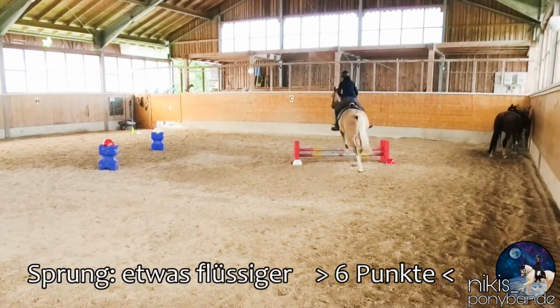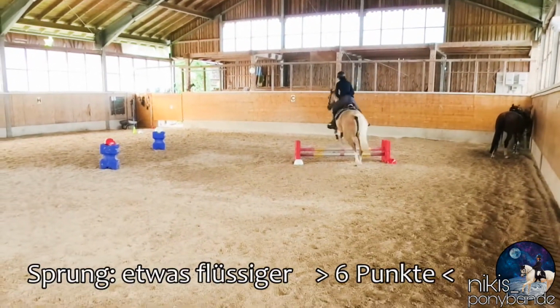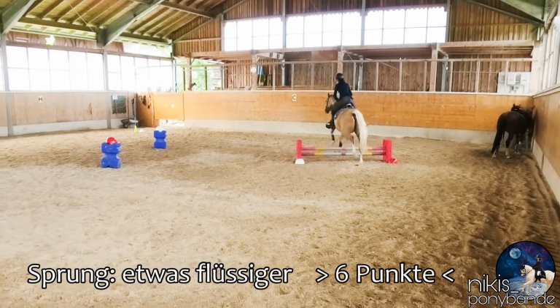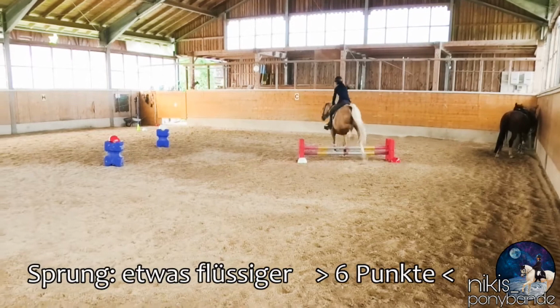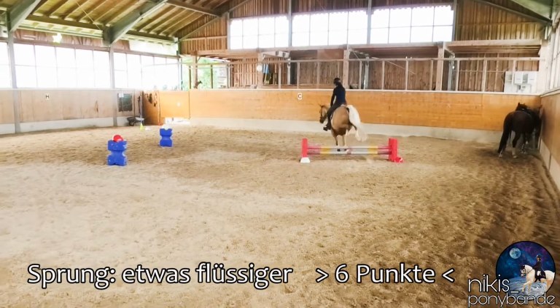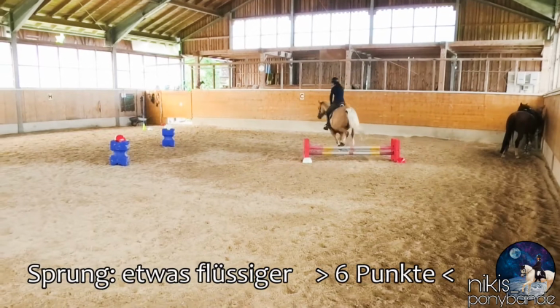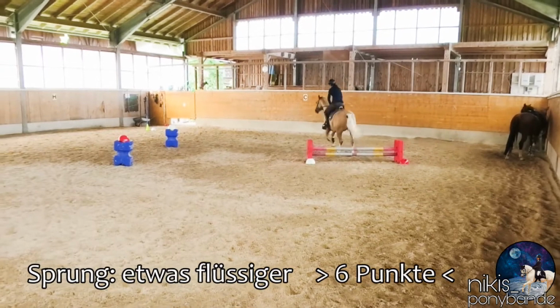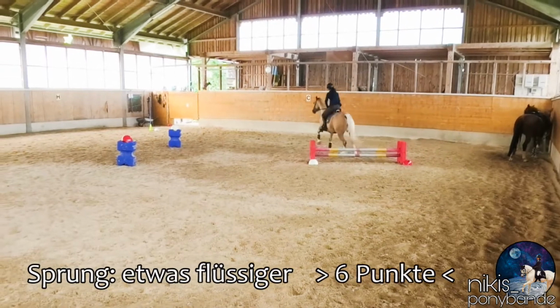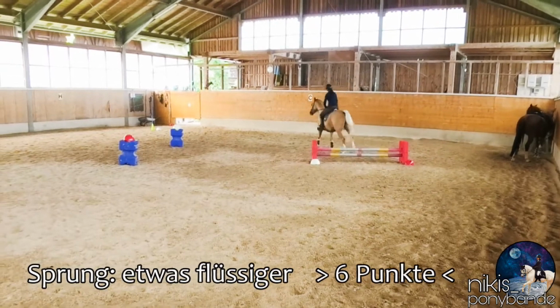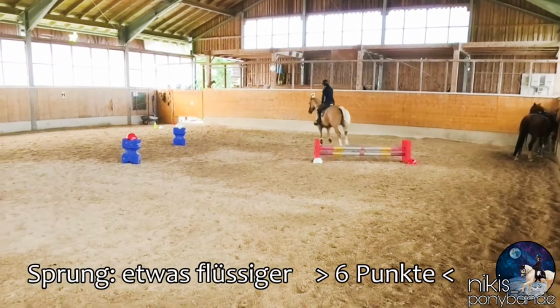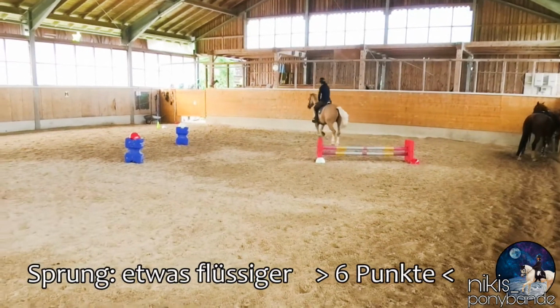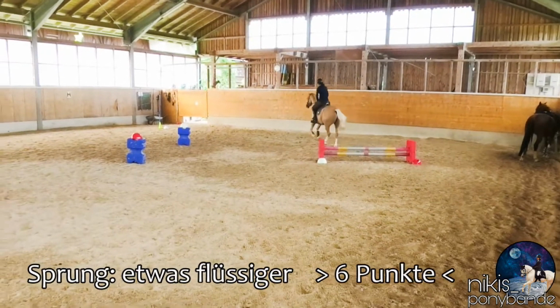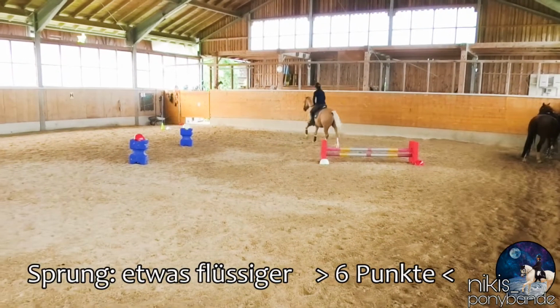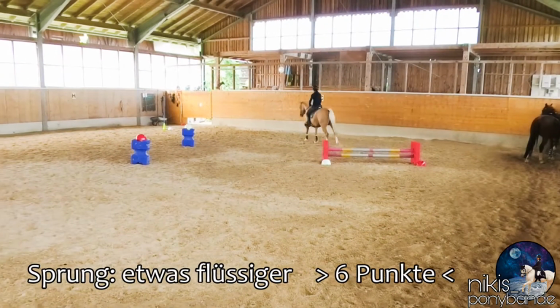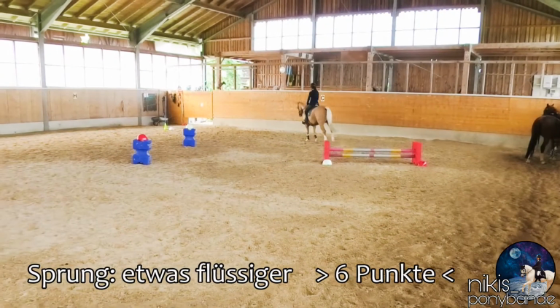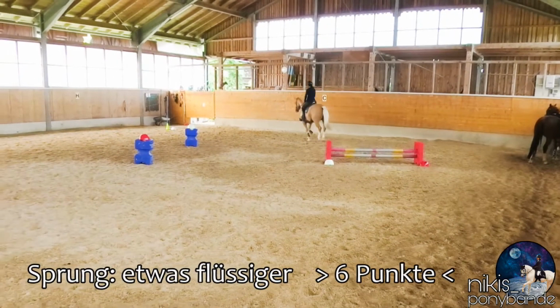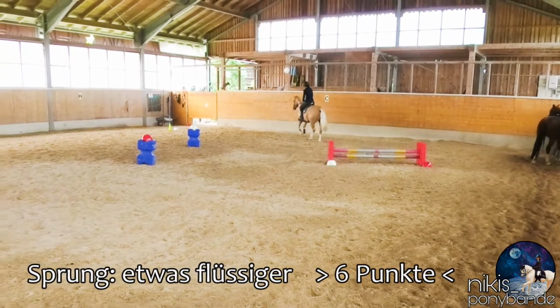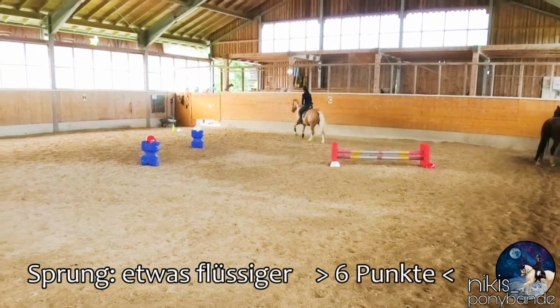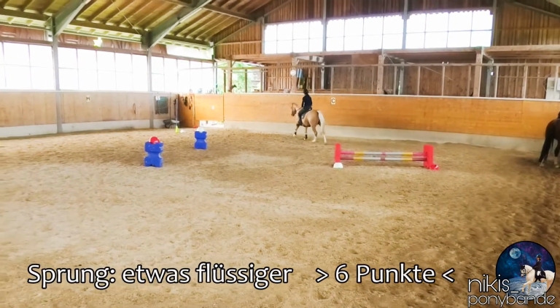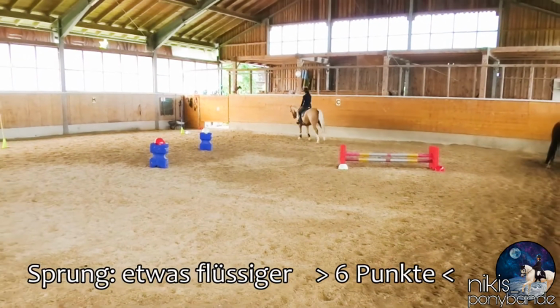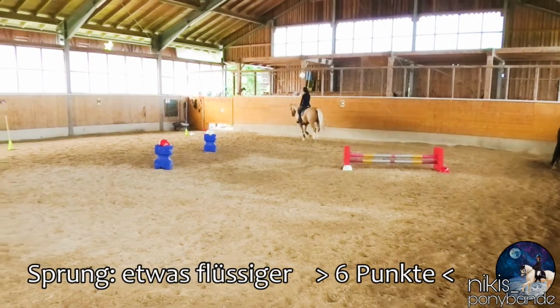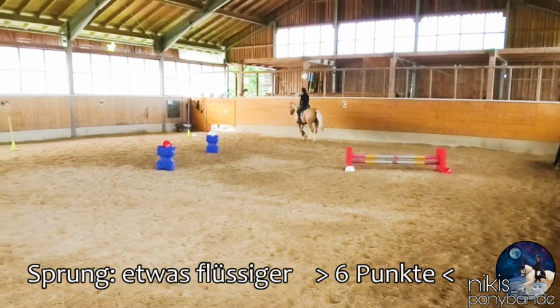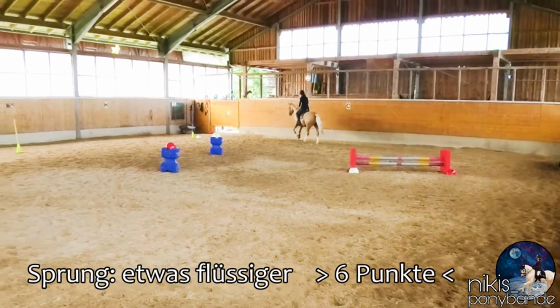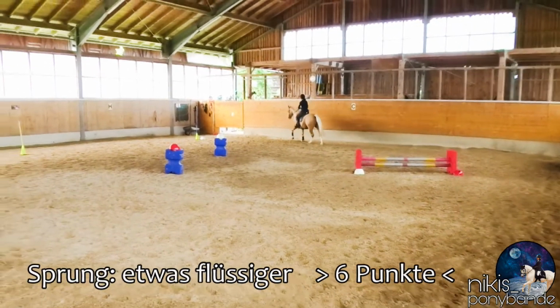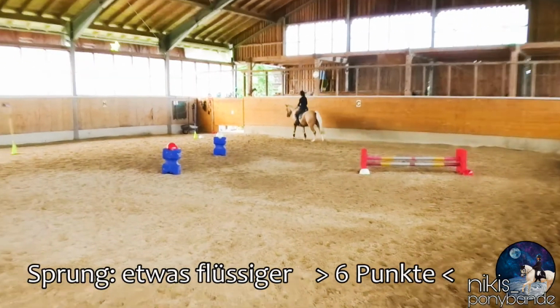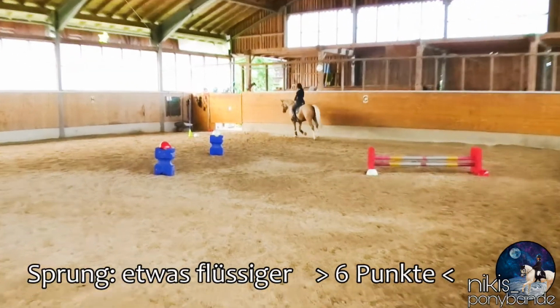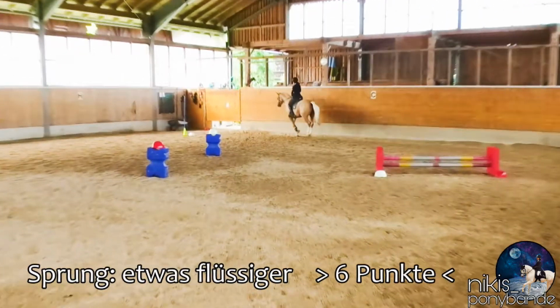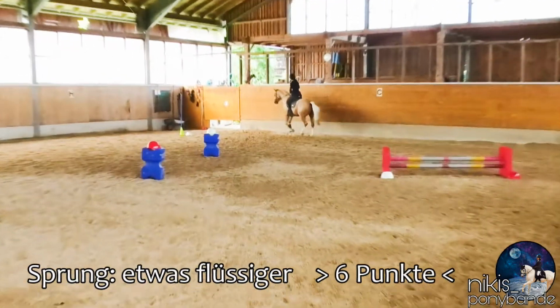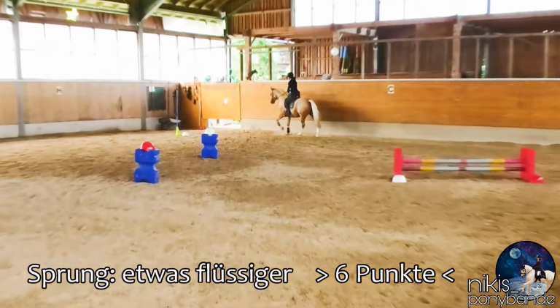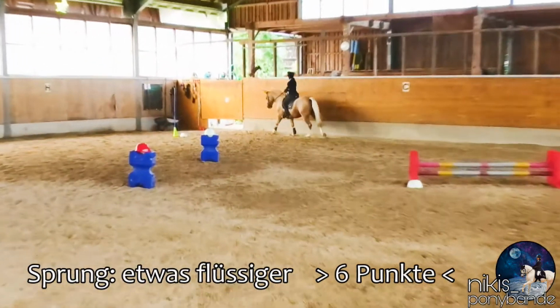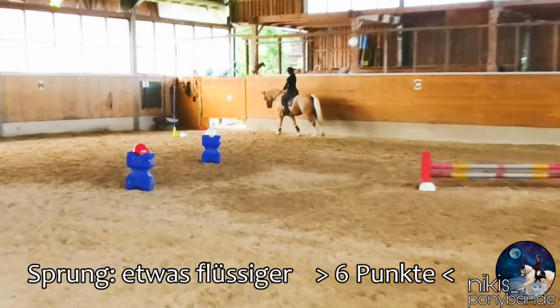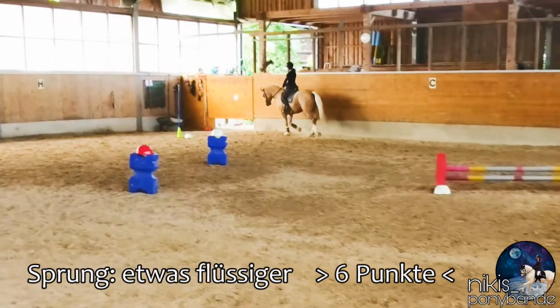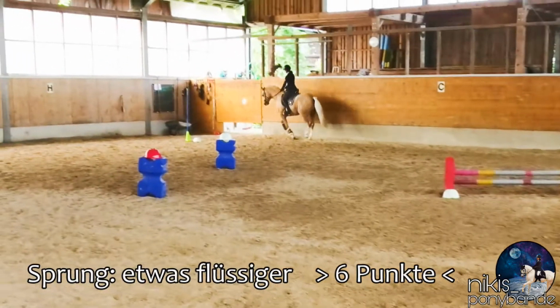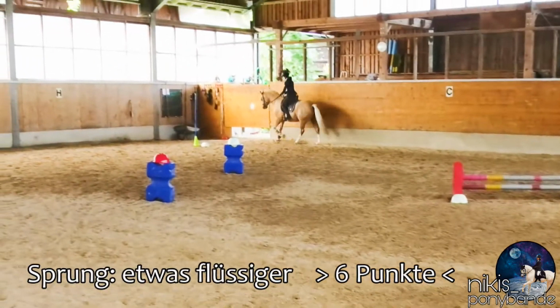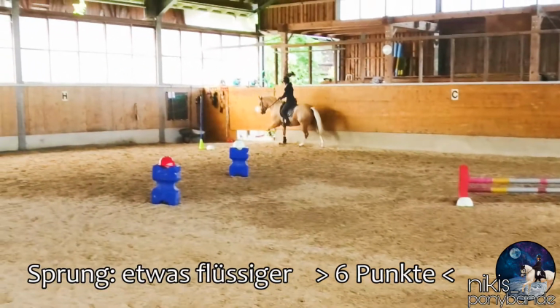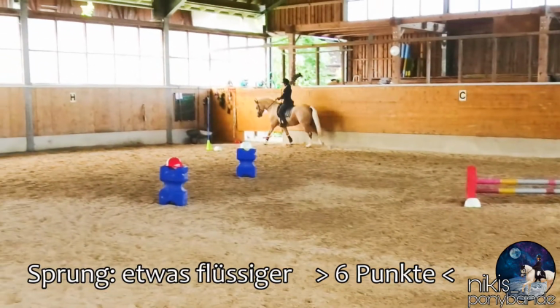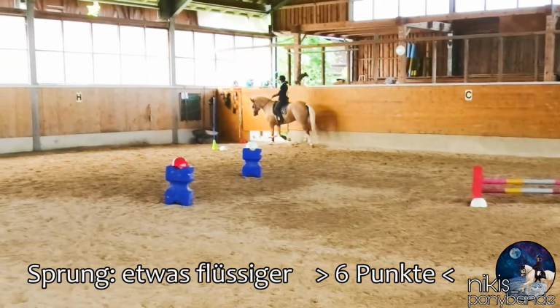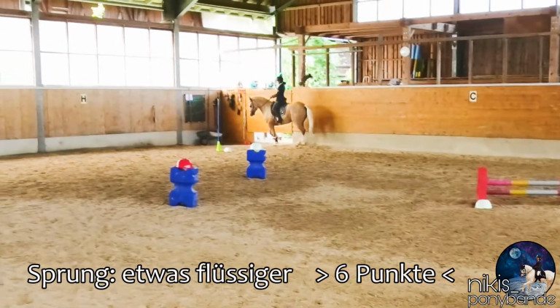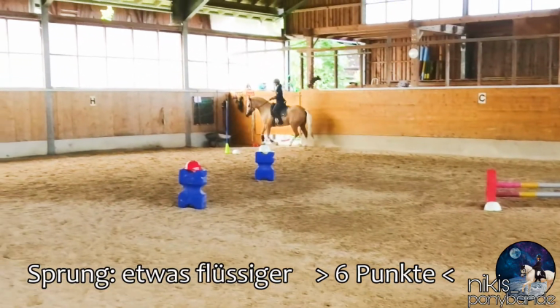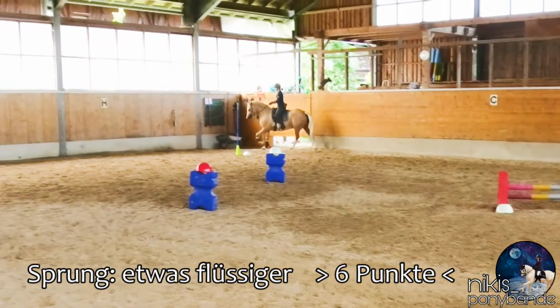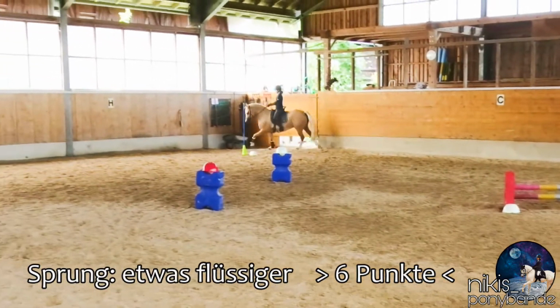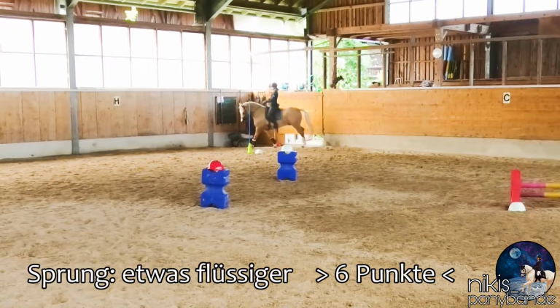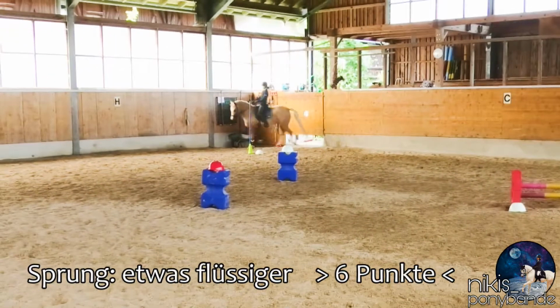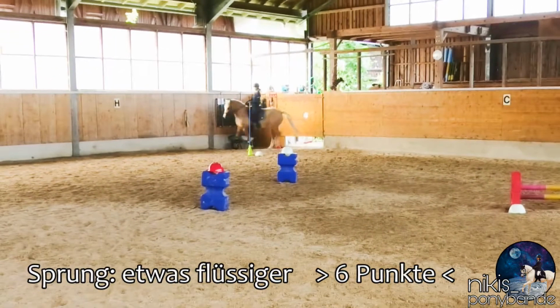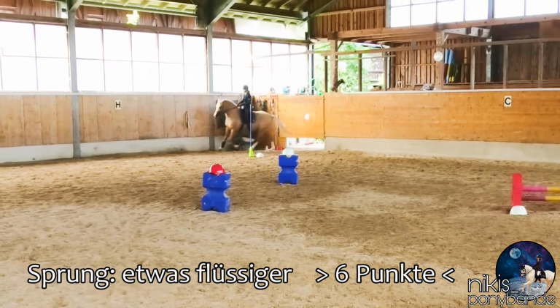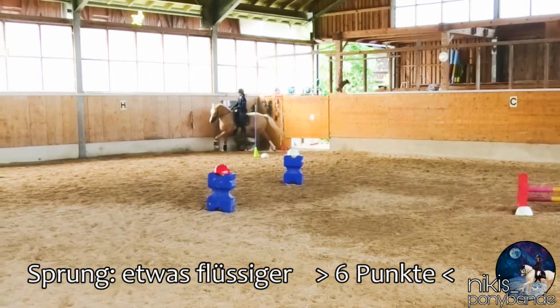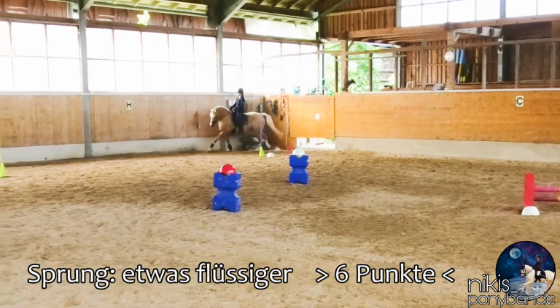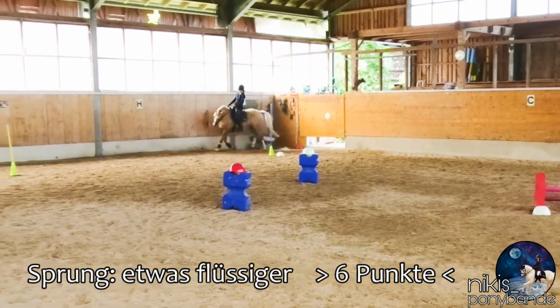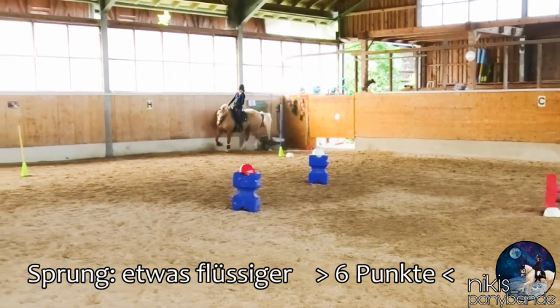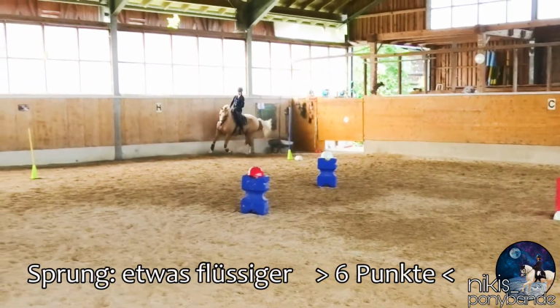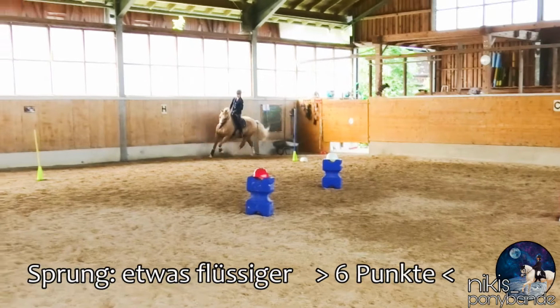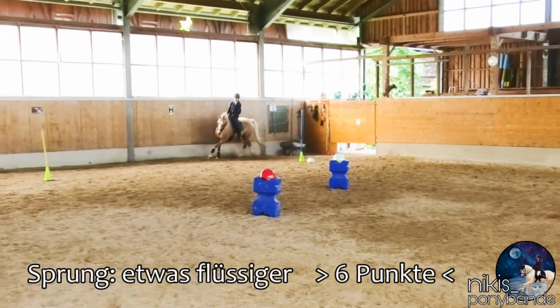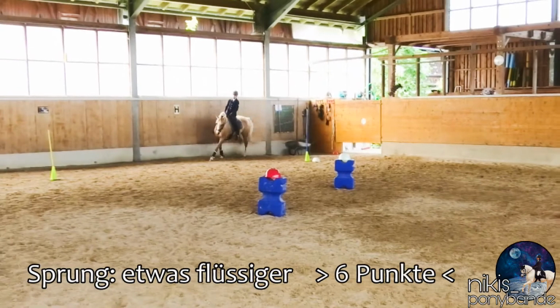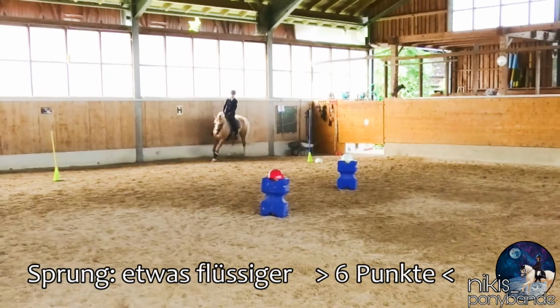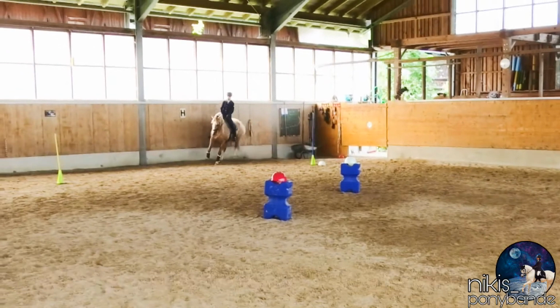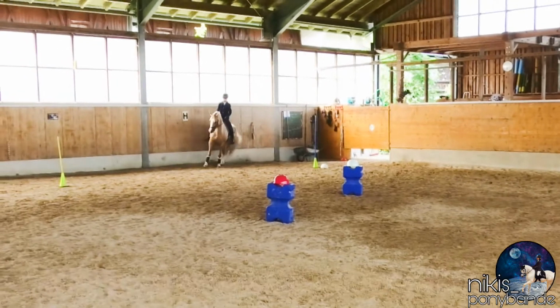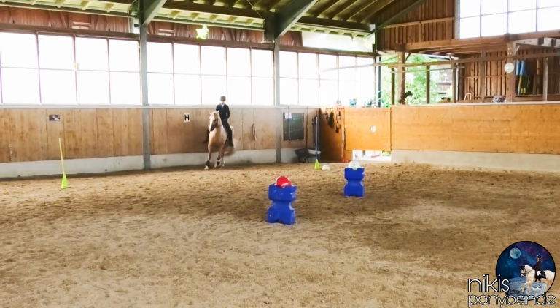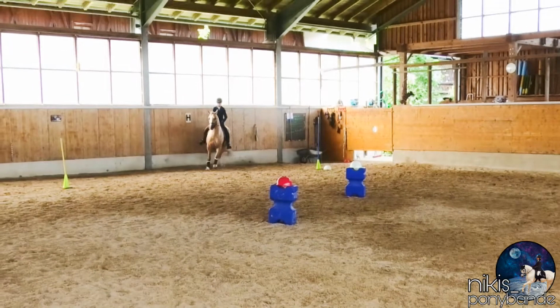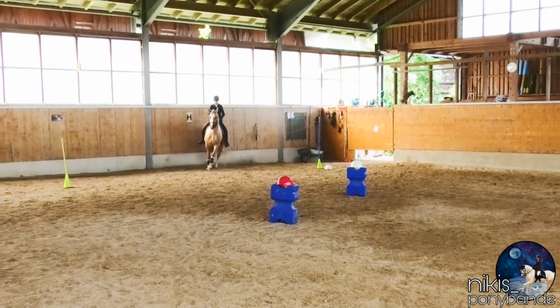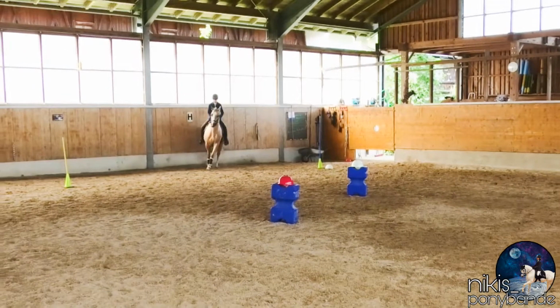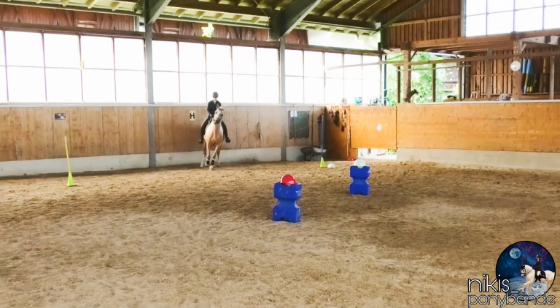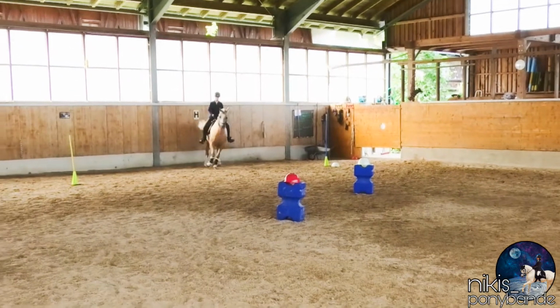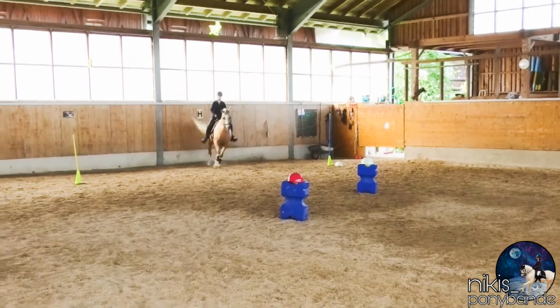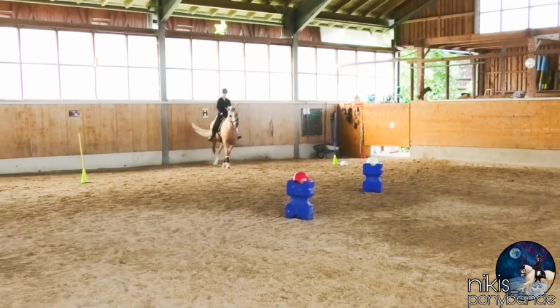First one was a jump — it could be more fluent, and we got six points from the judge.